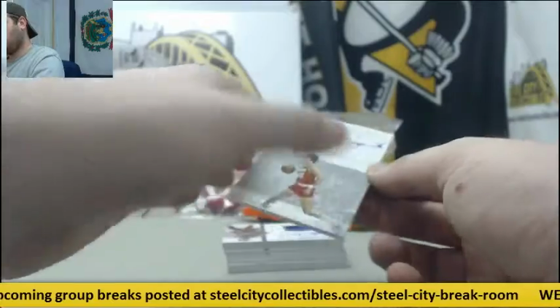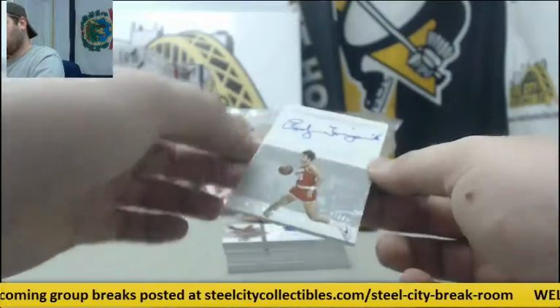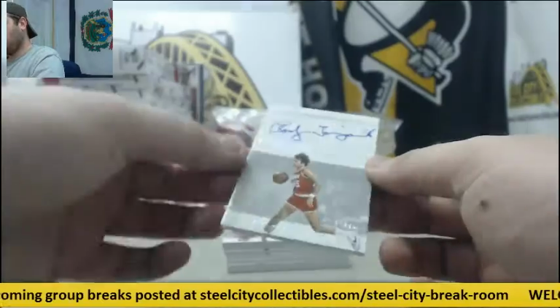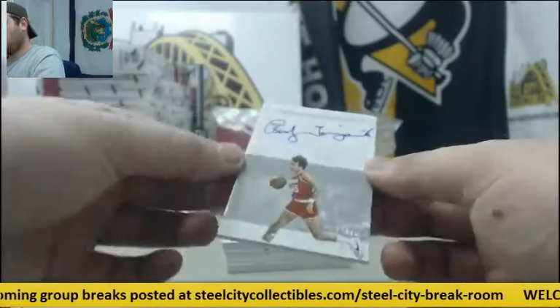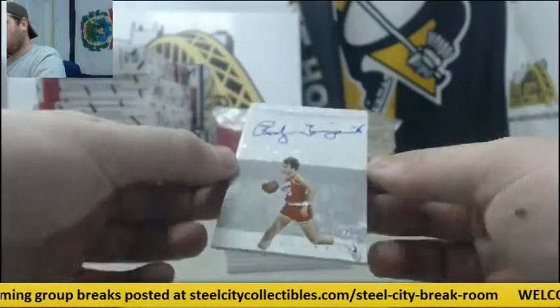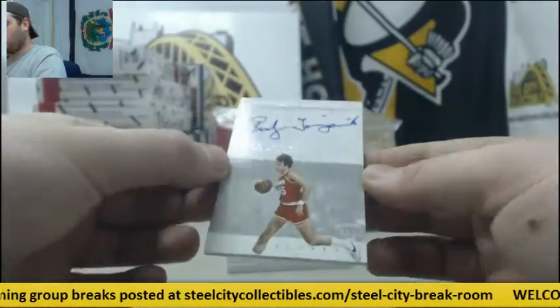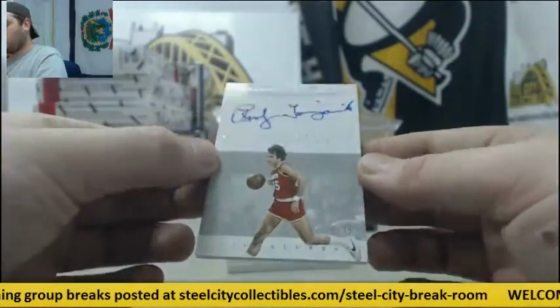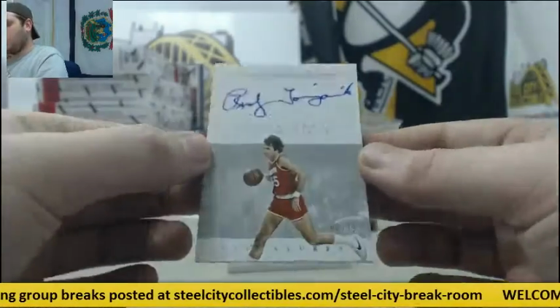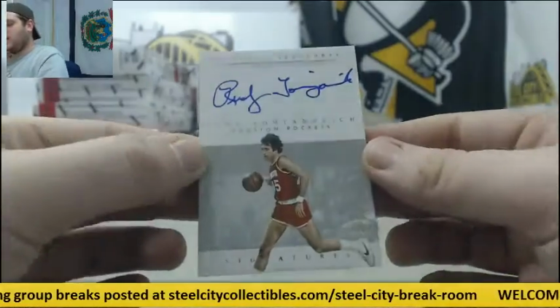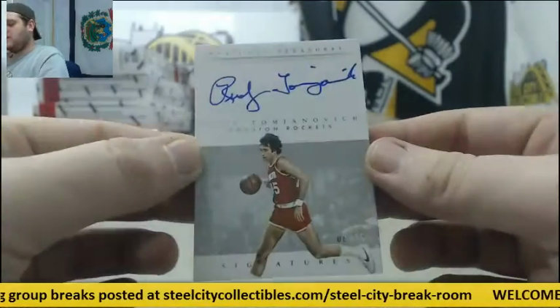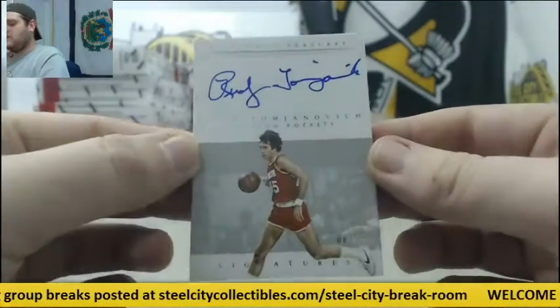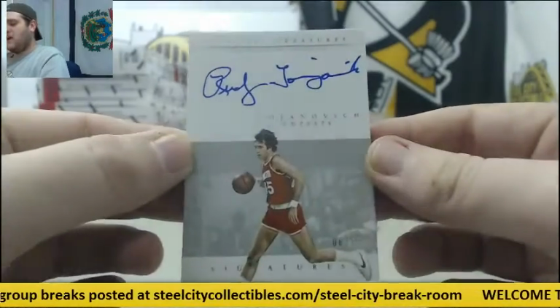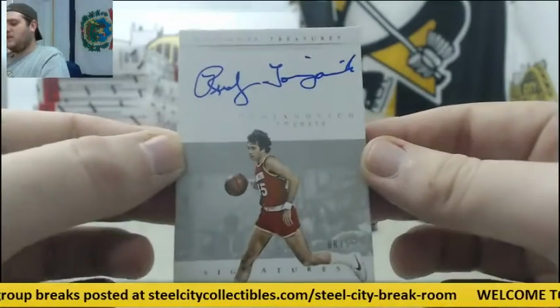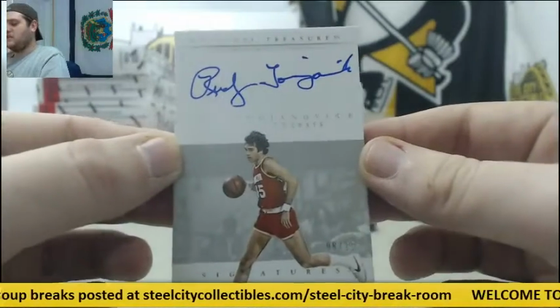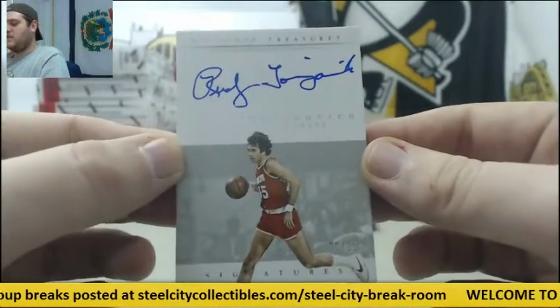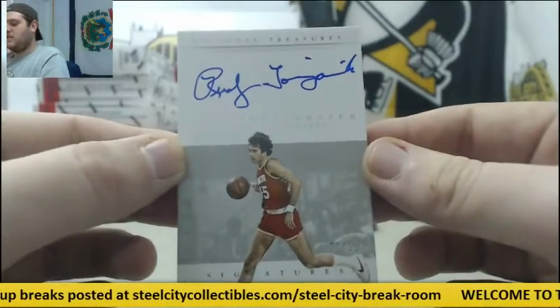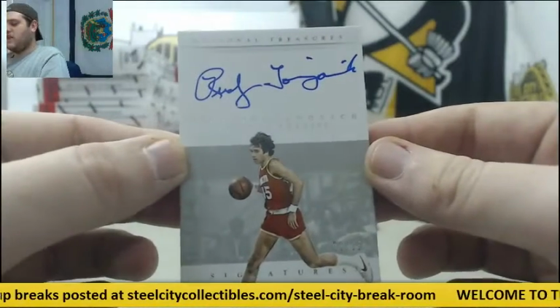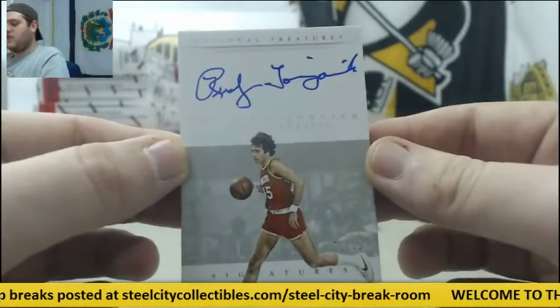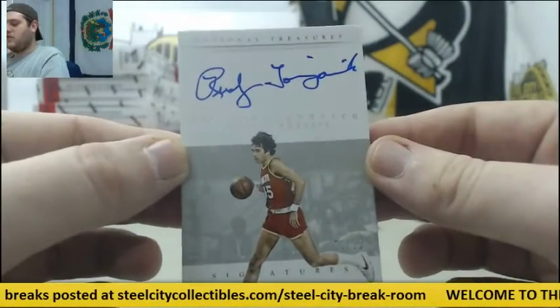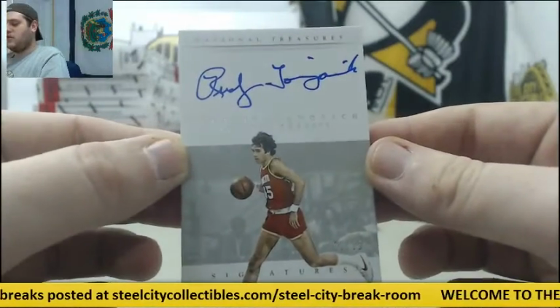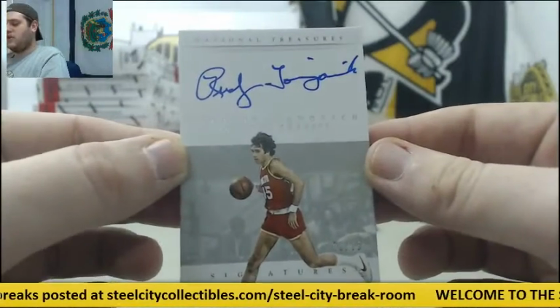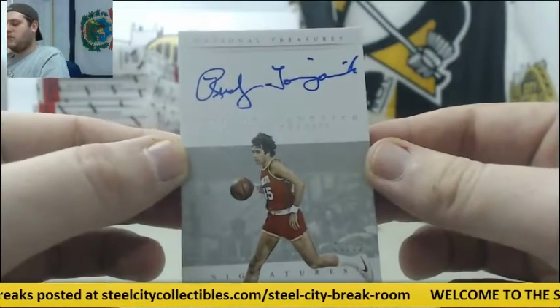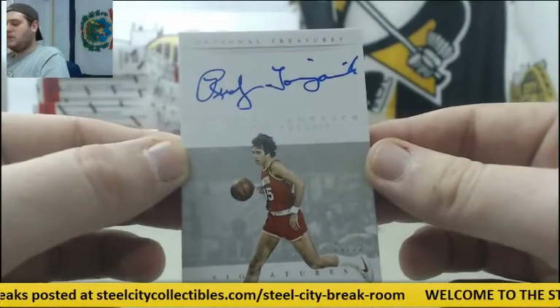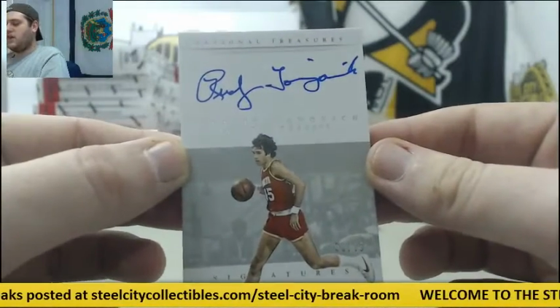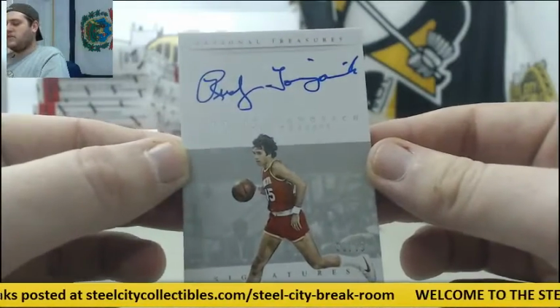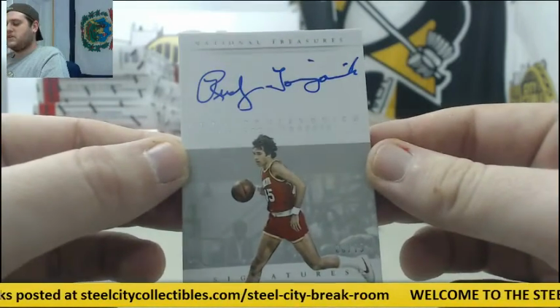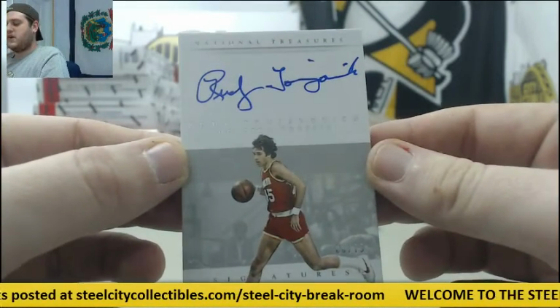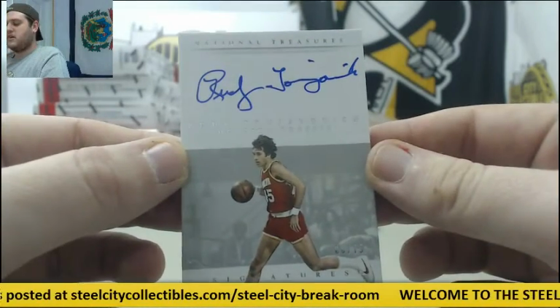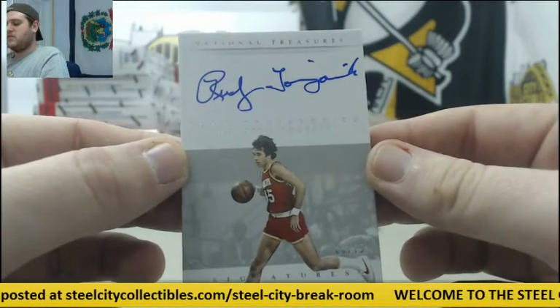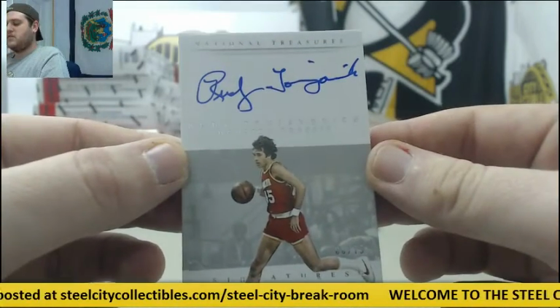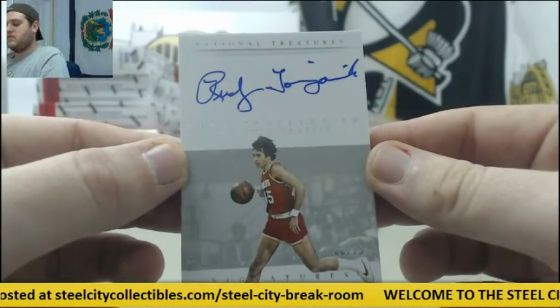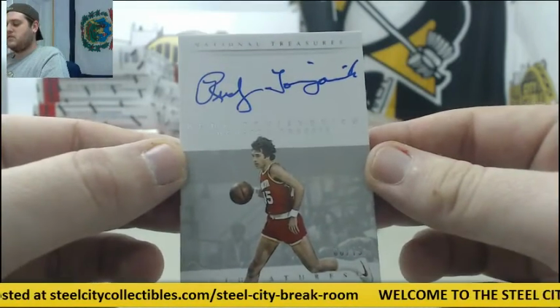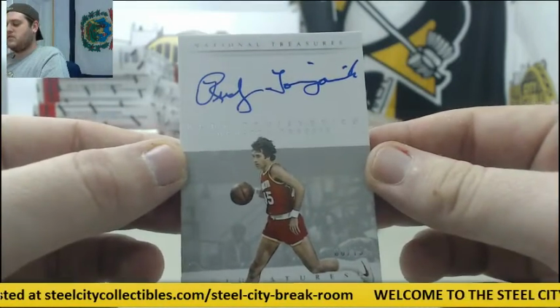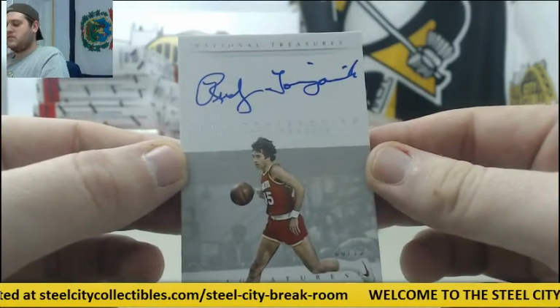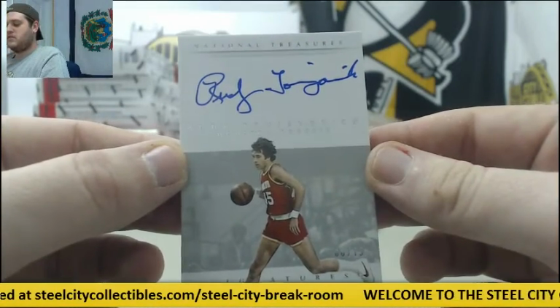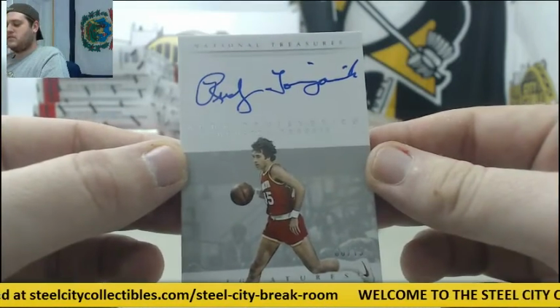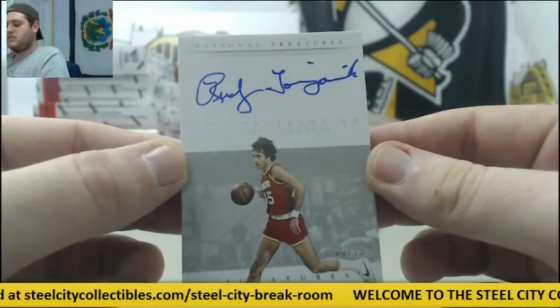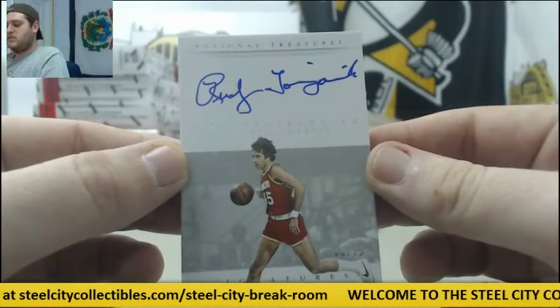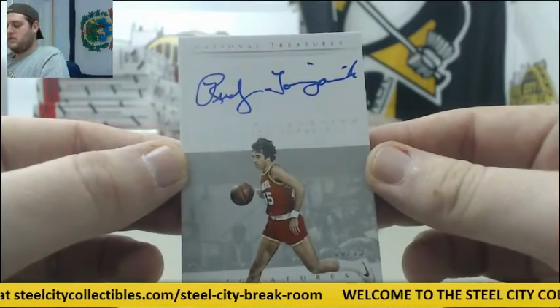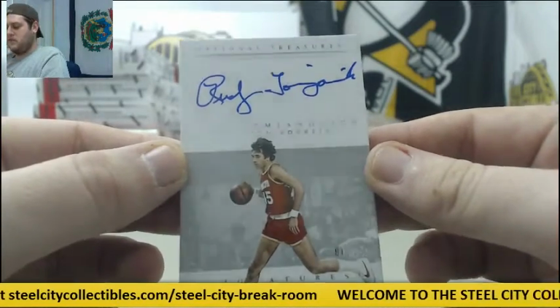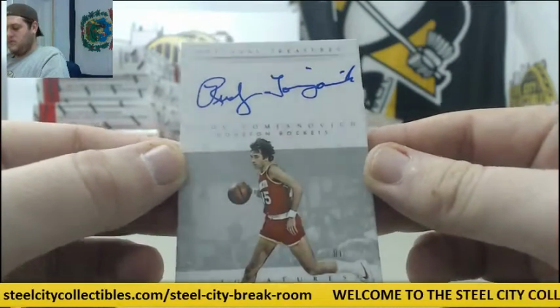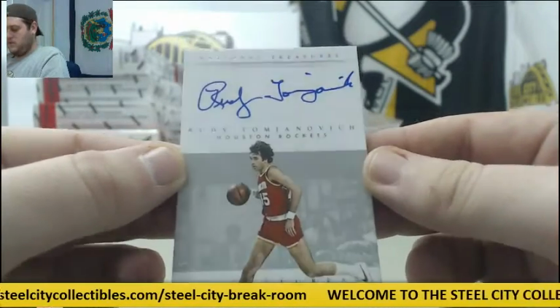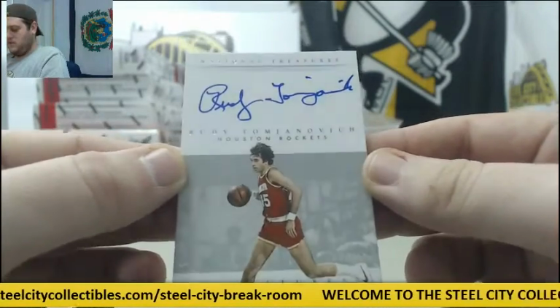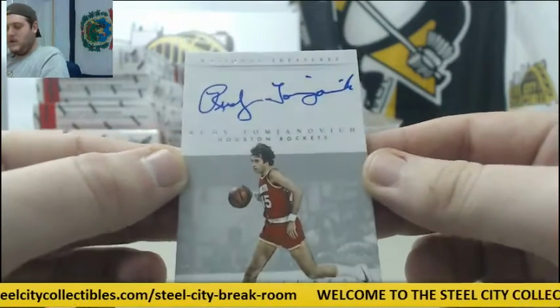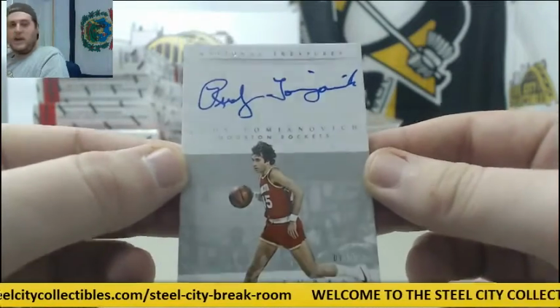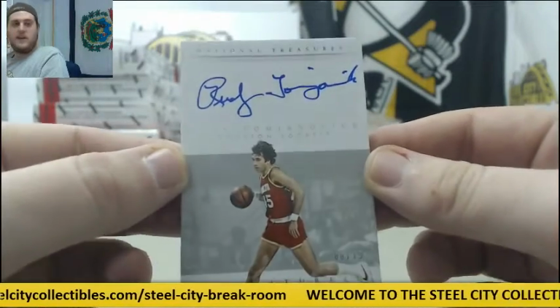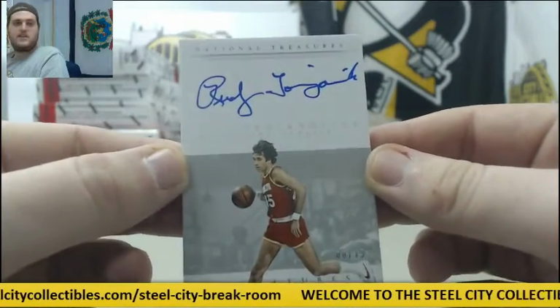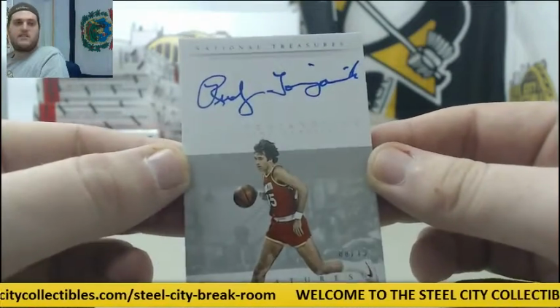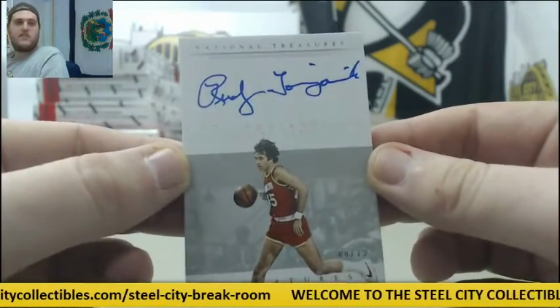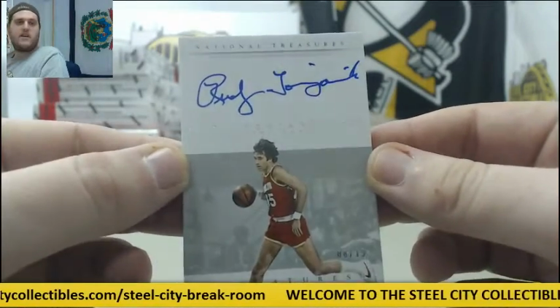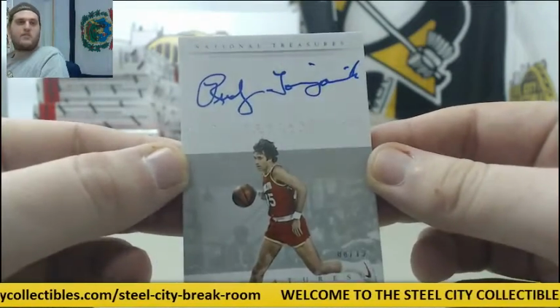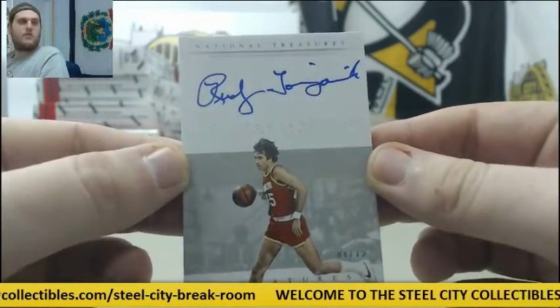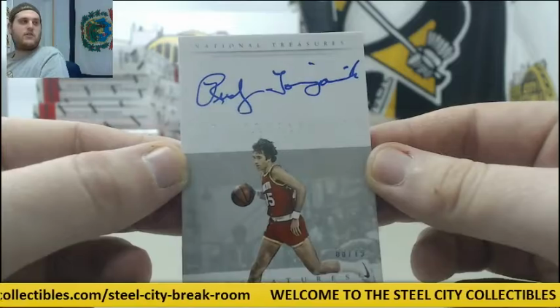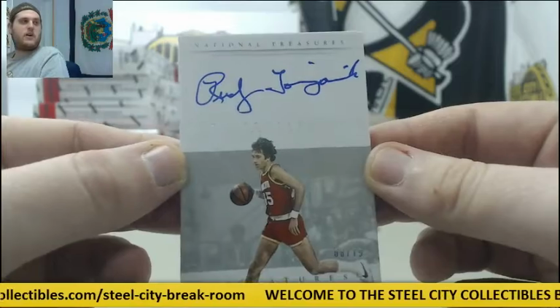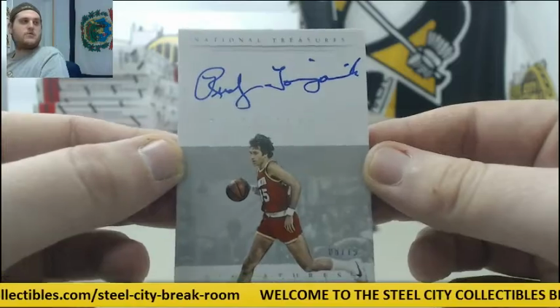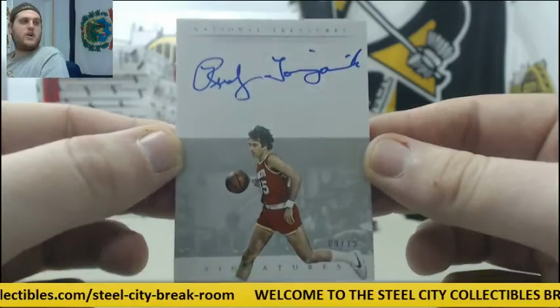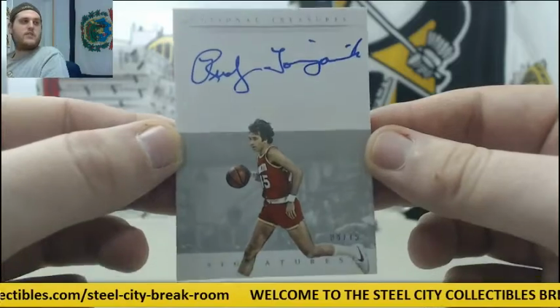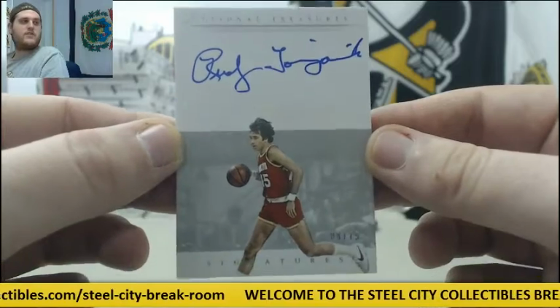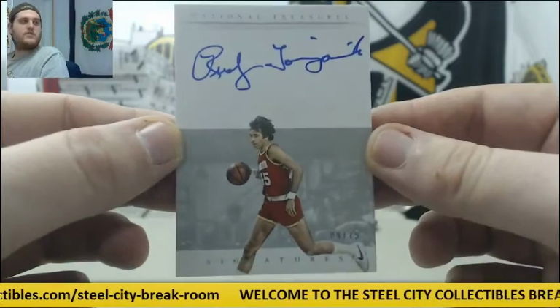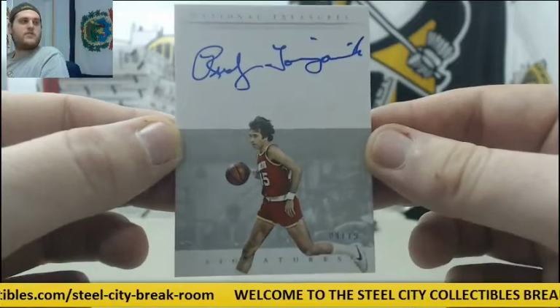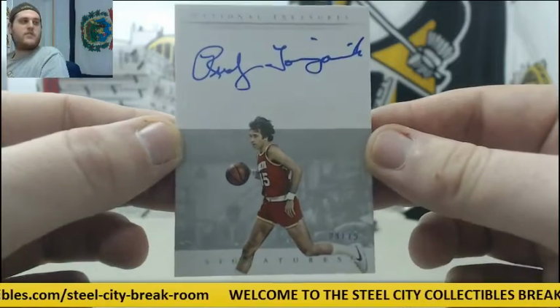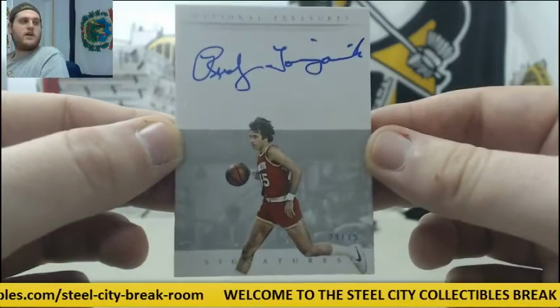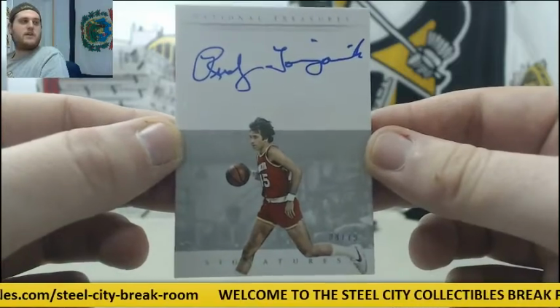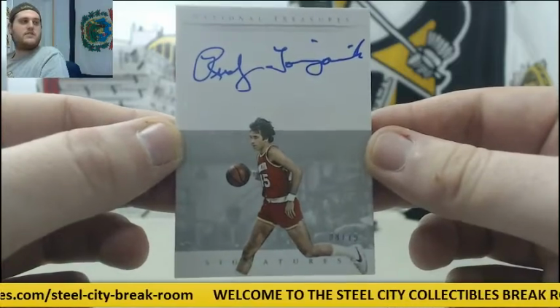For the Rockets, 8-75 Rudy Tomjanovic Auto.